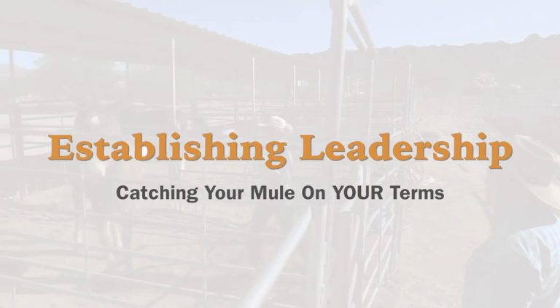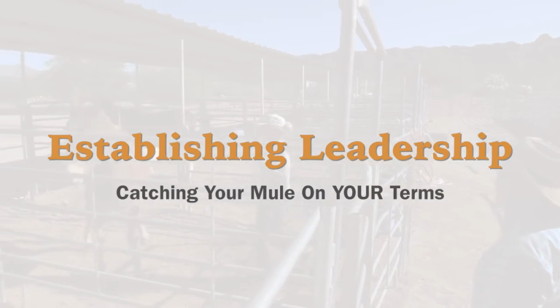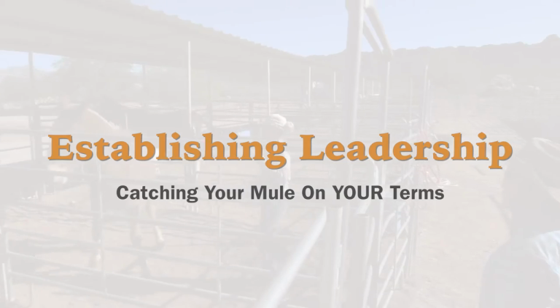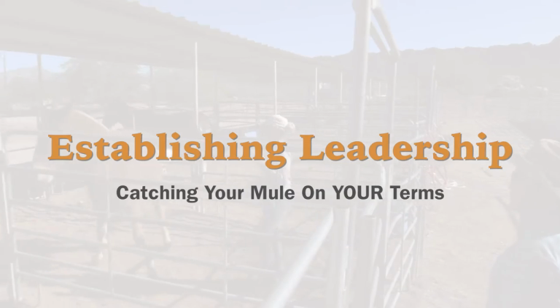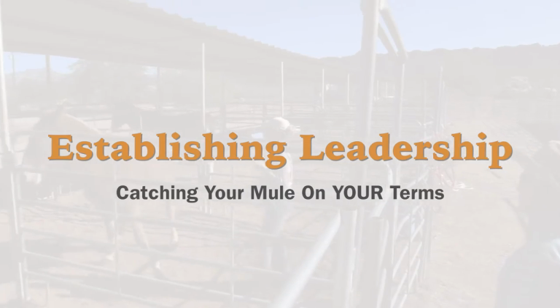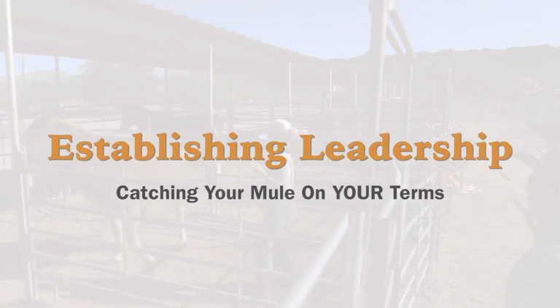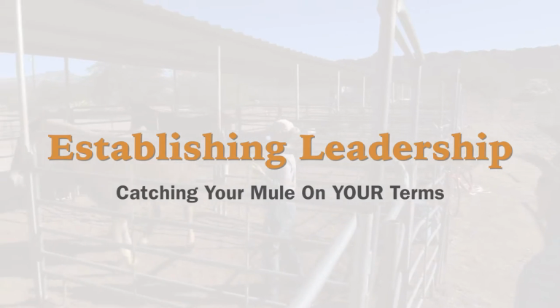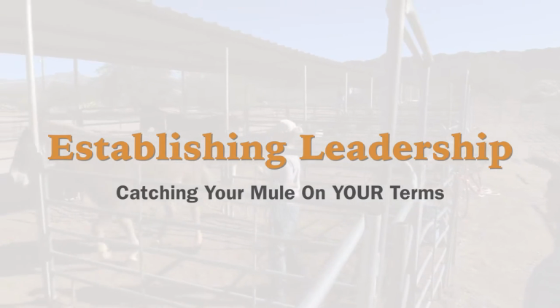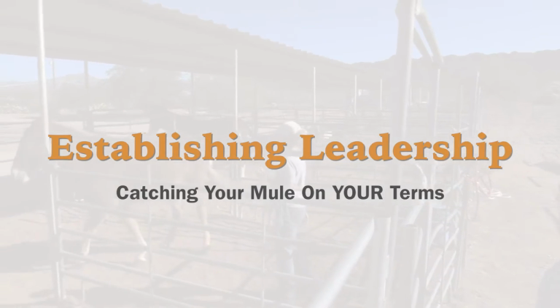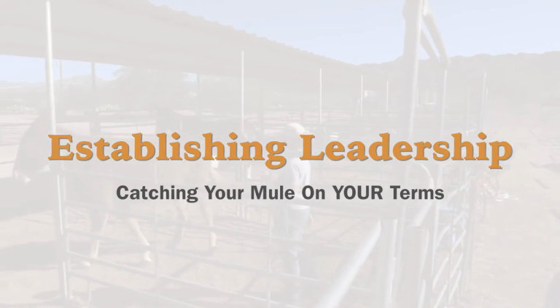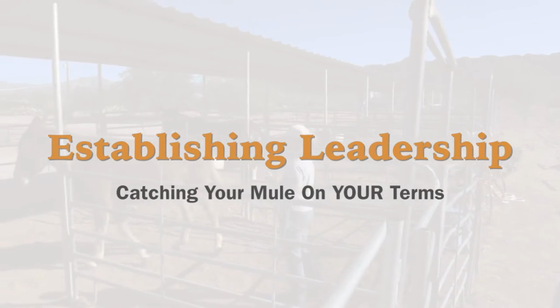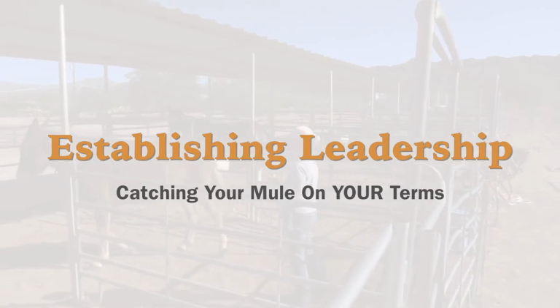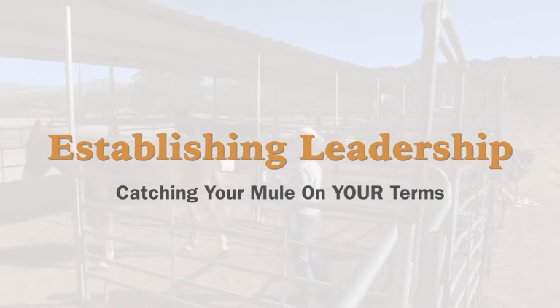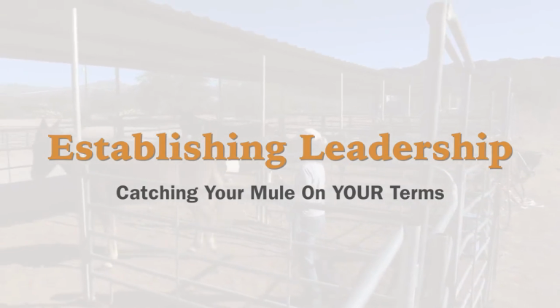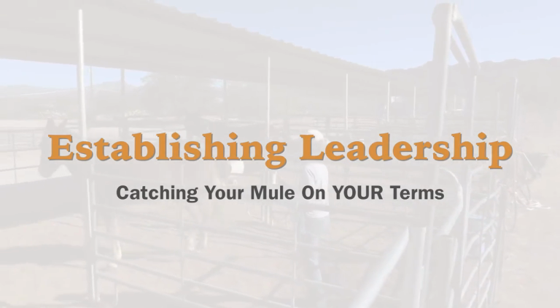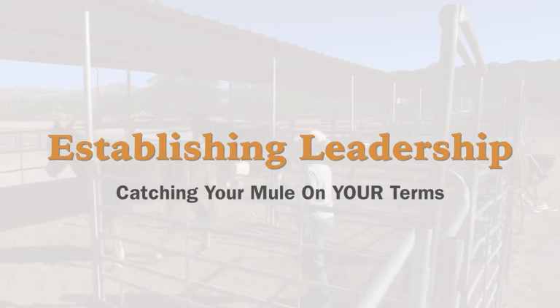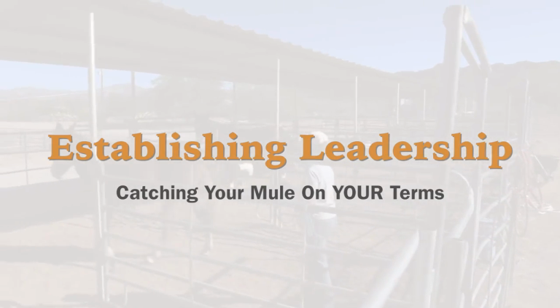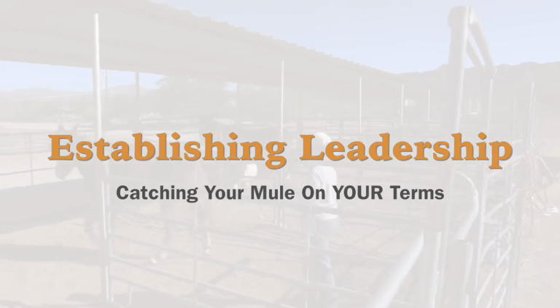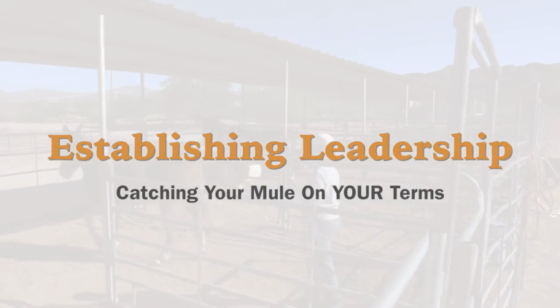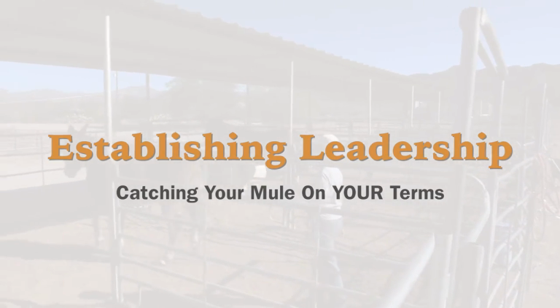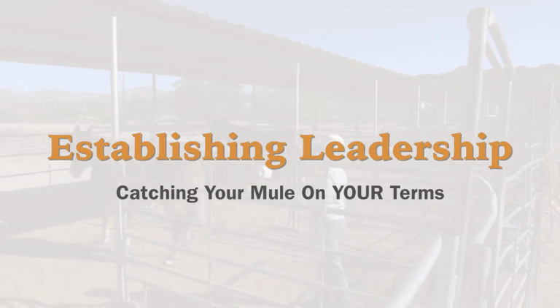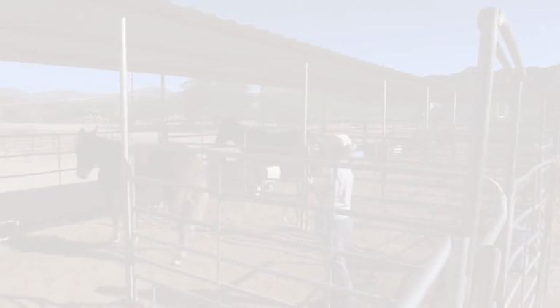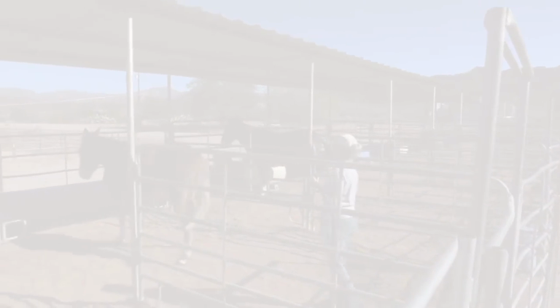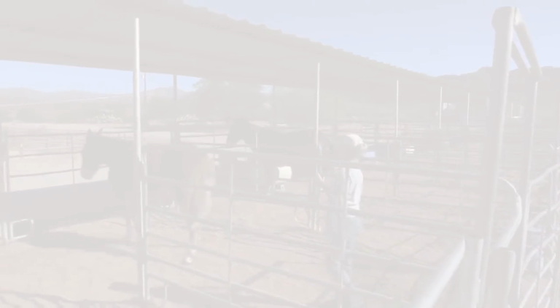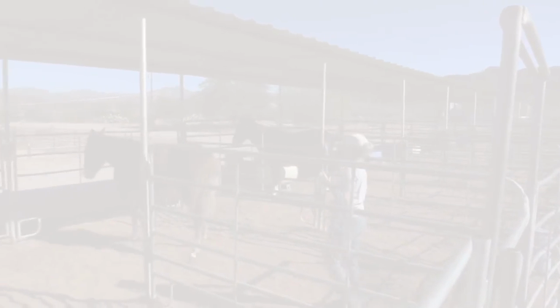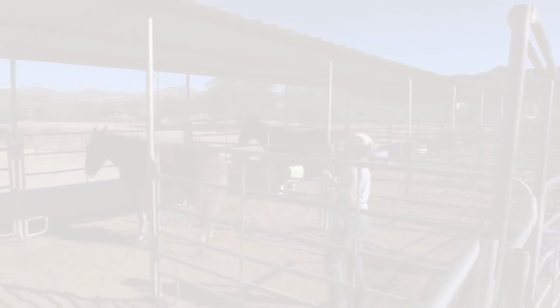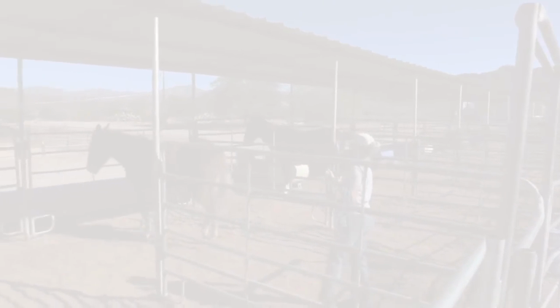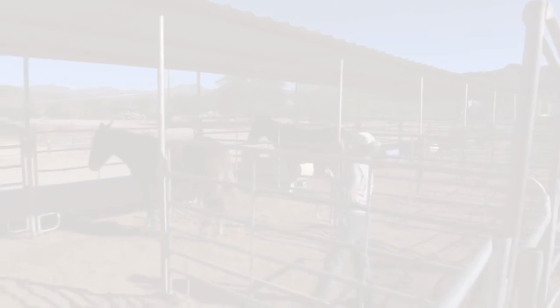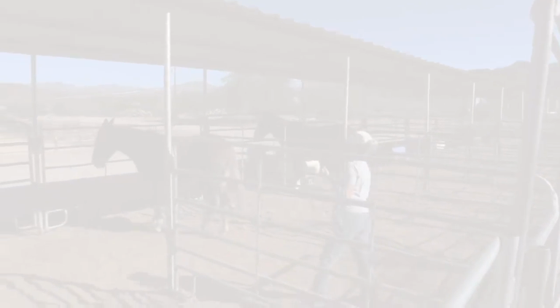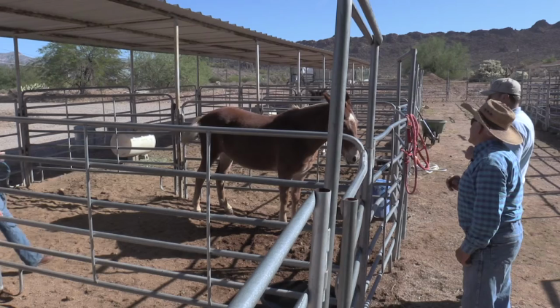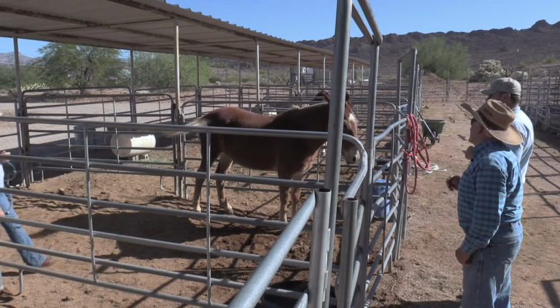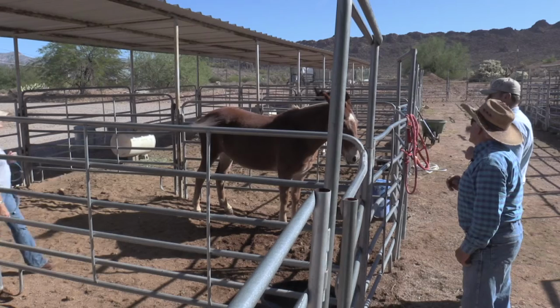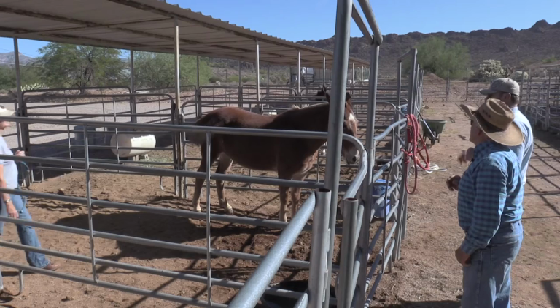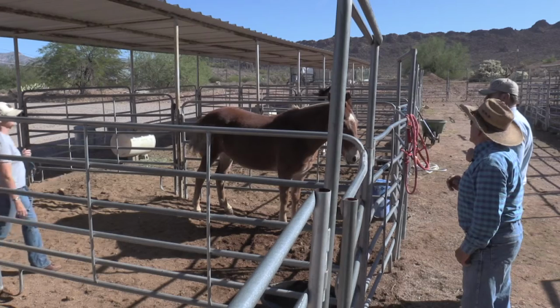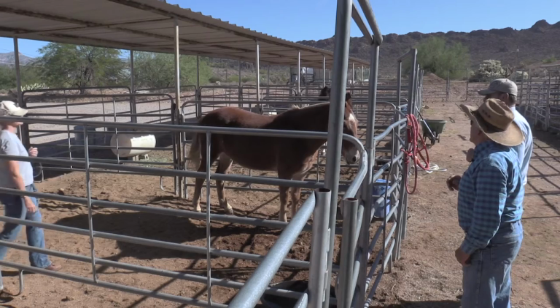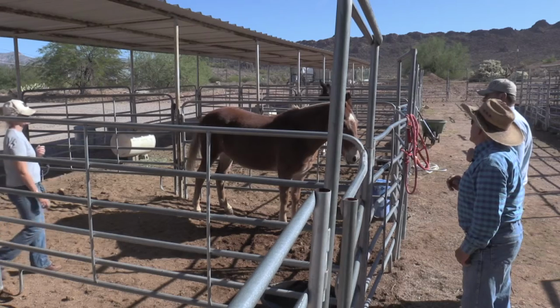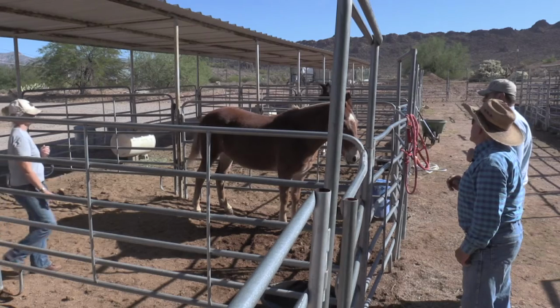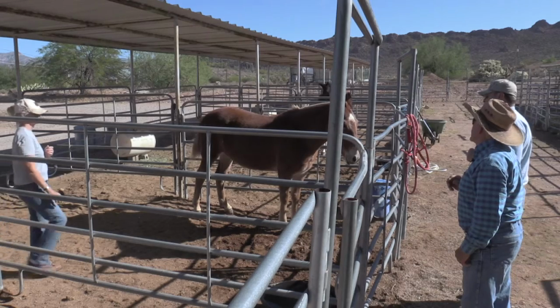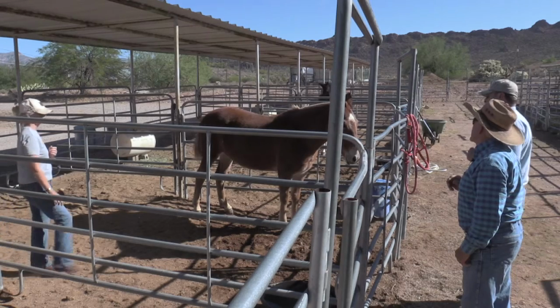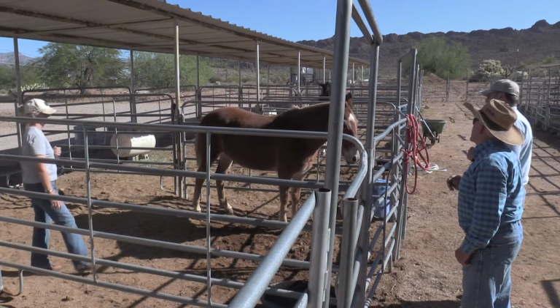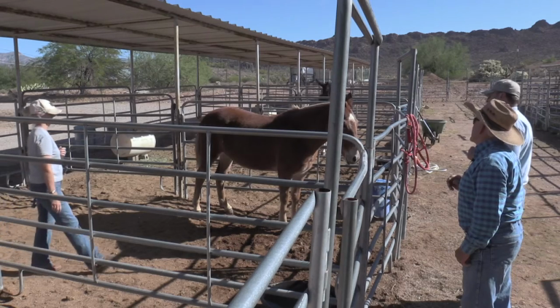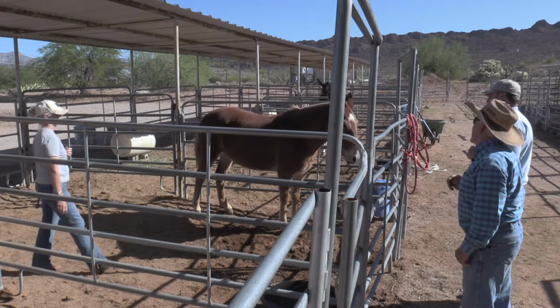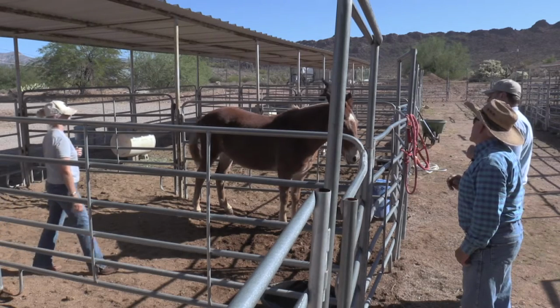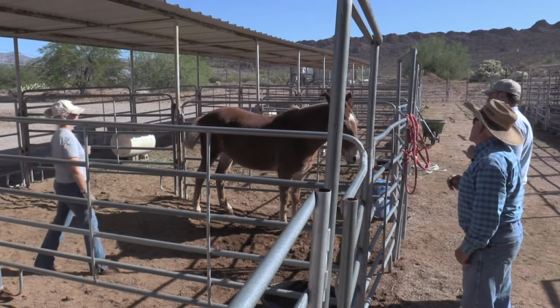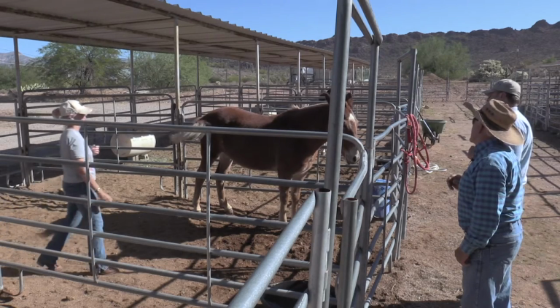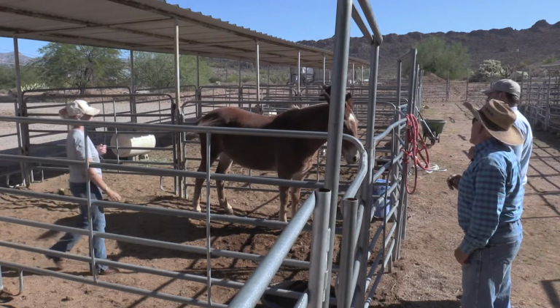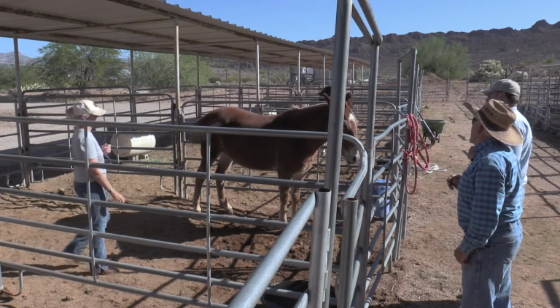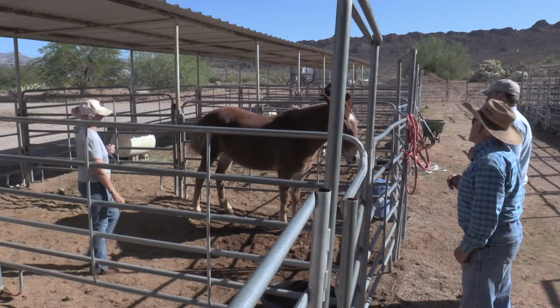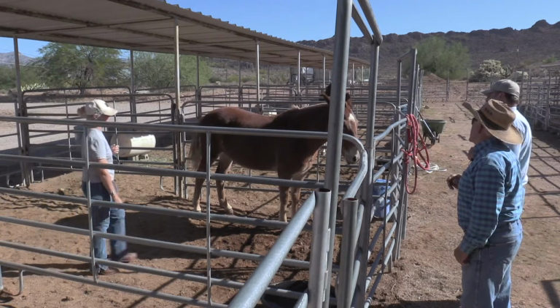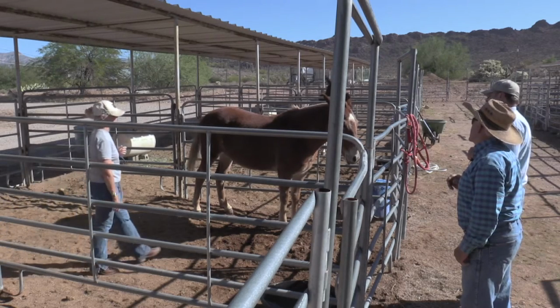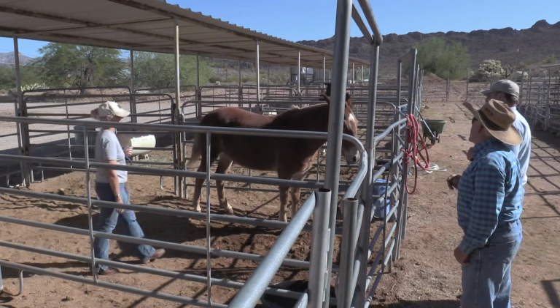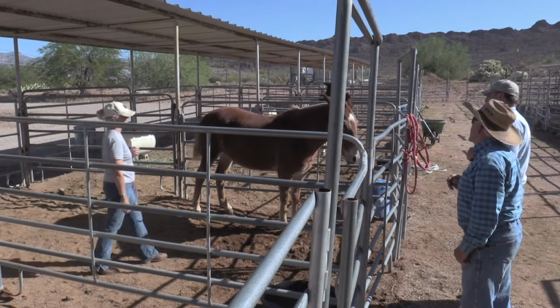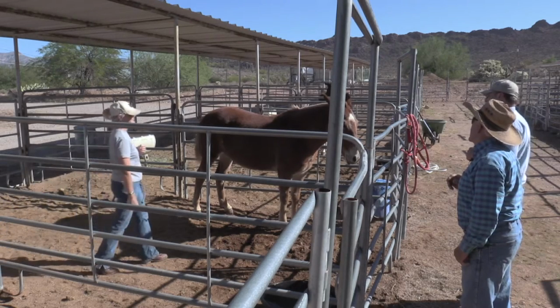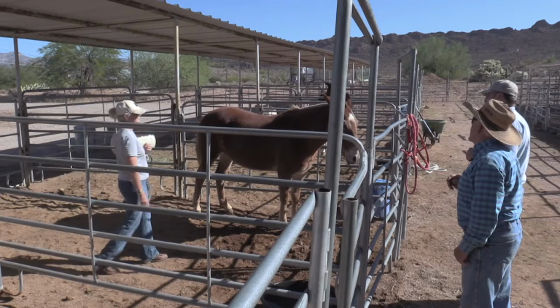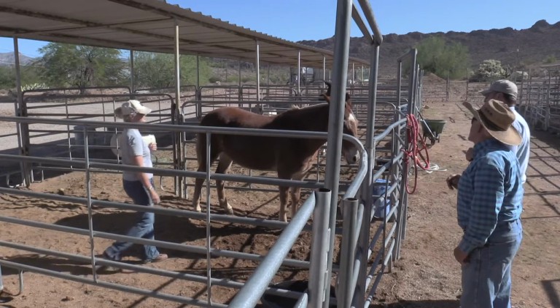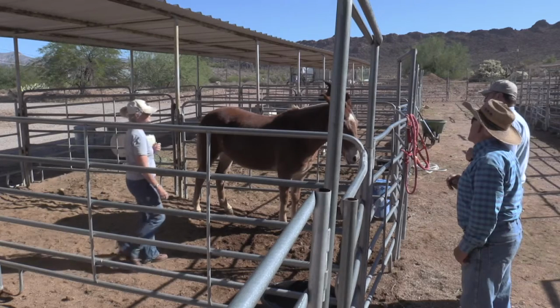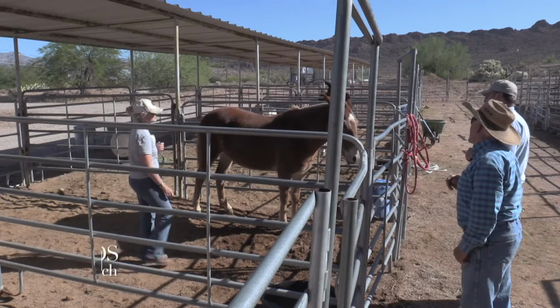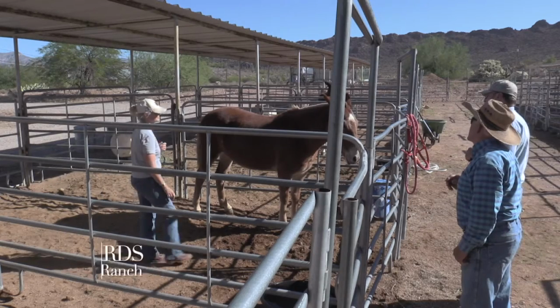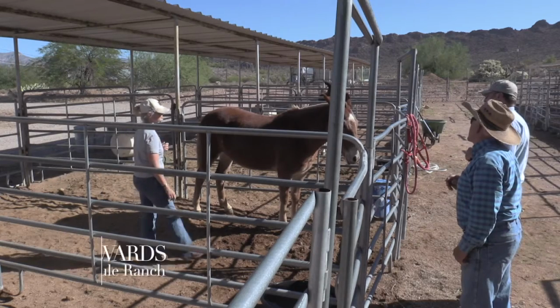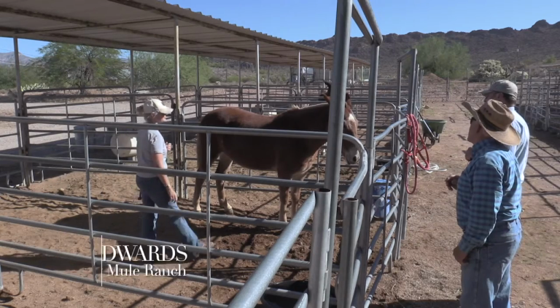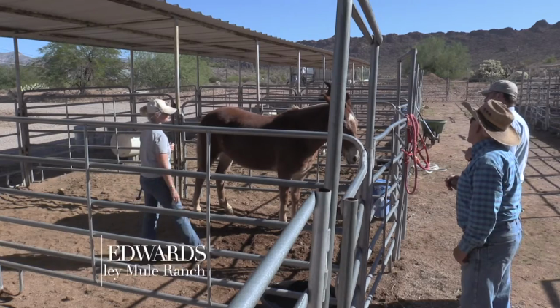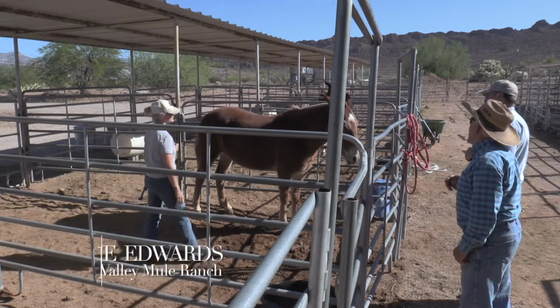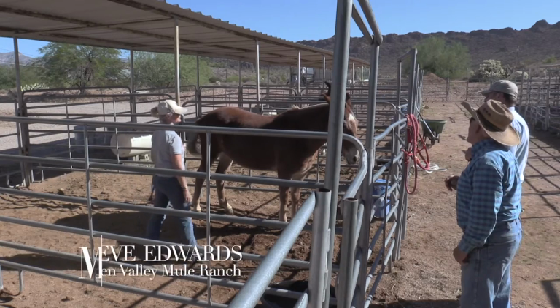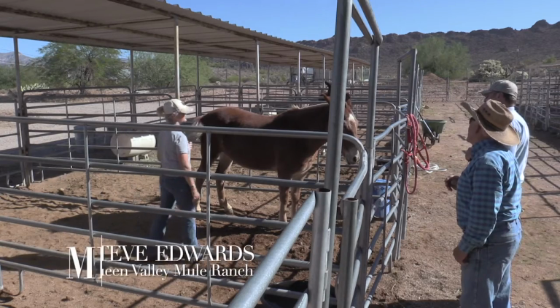I'm loading up my pickup, I'm heading for the ranch. Still nice and relaxed — look at the ears, nice and quiet.